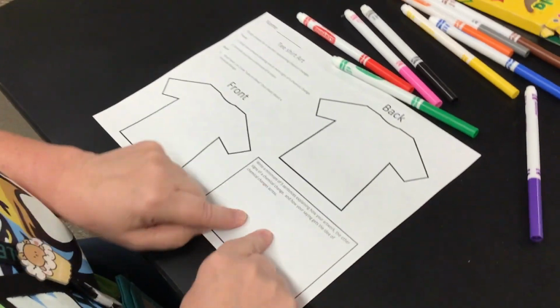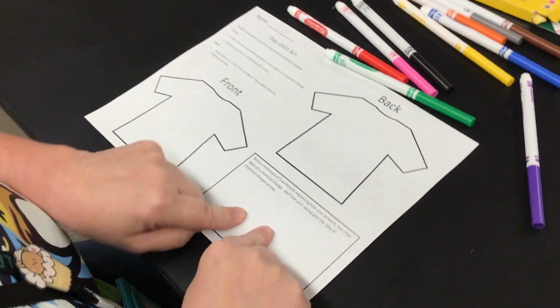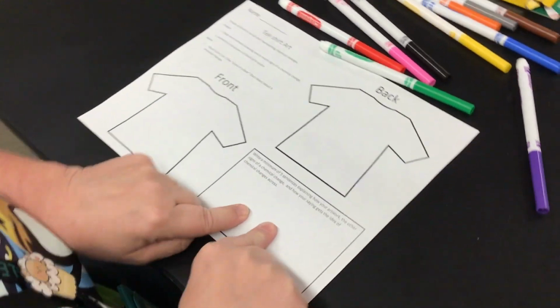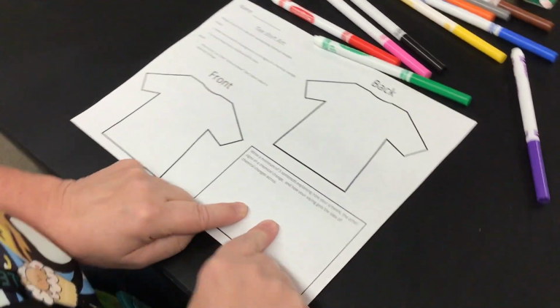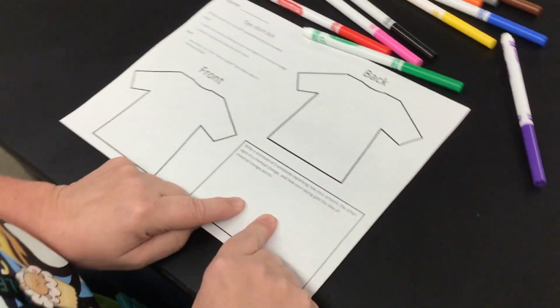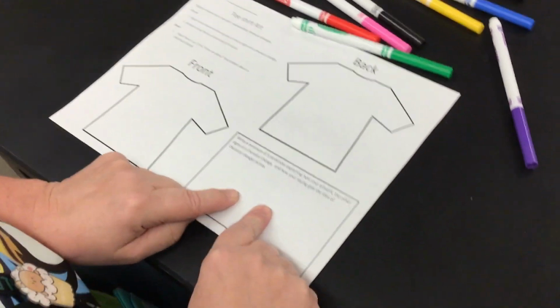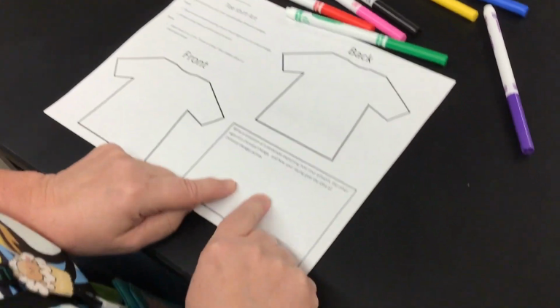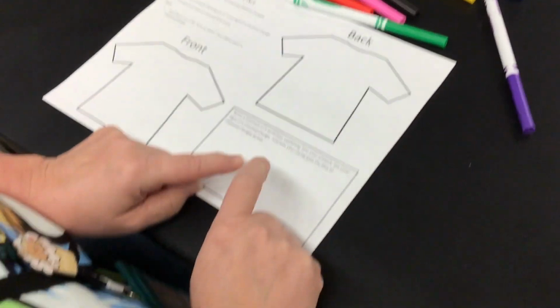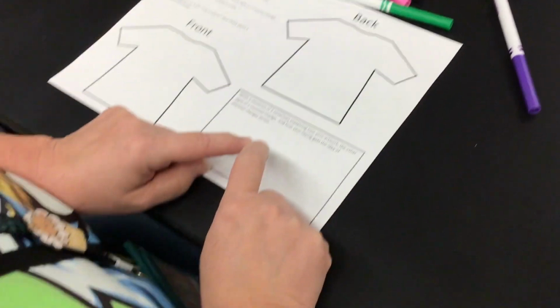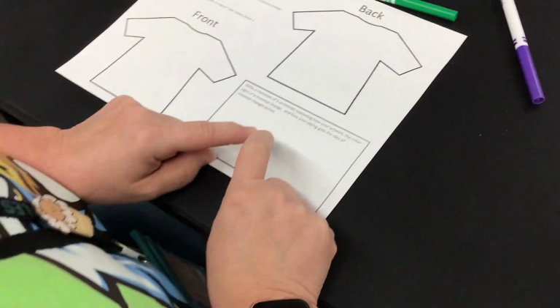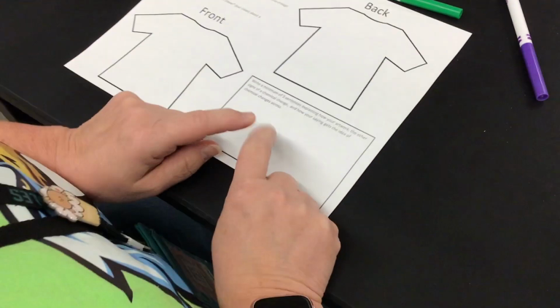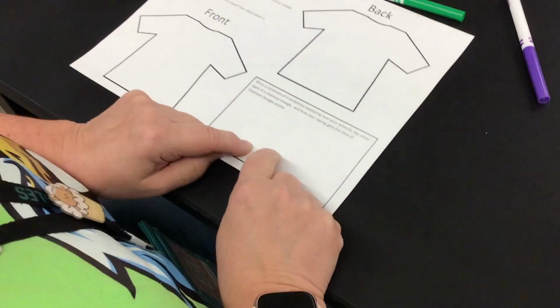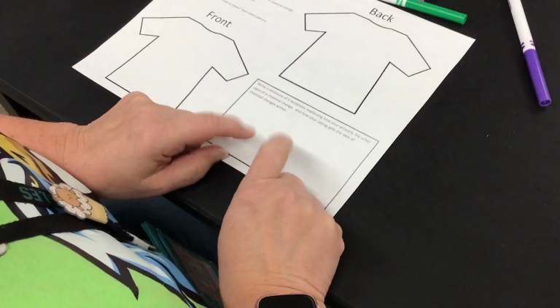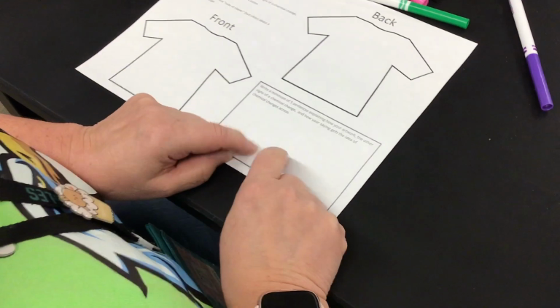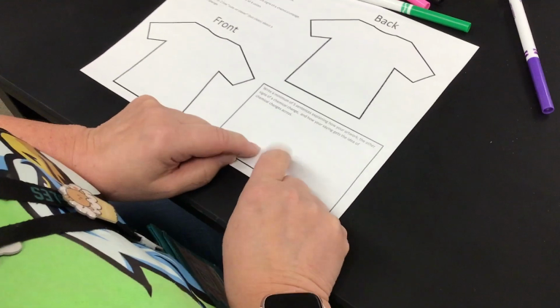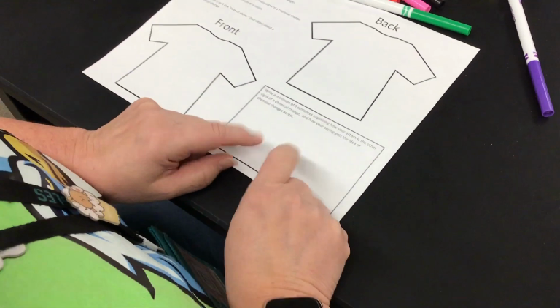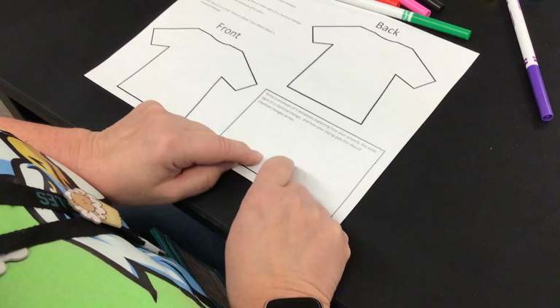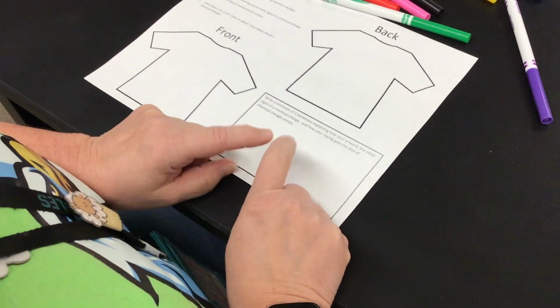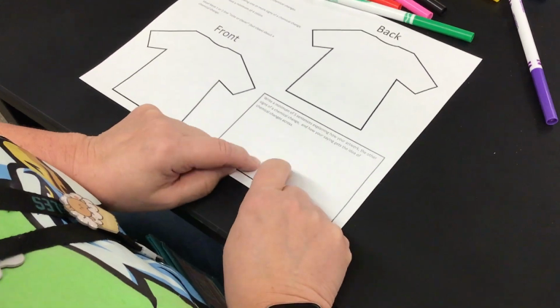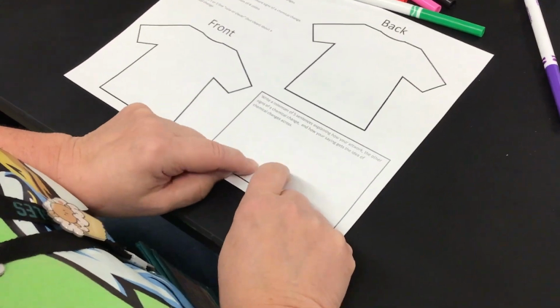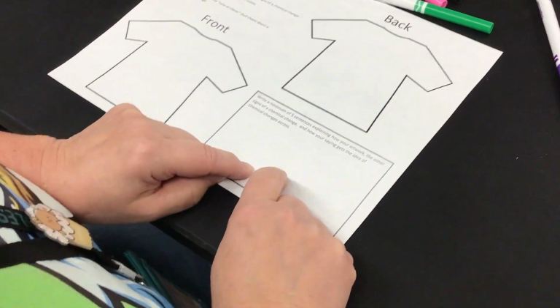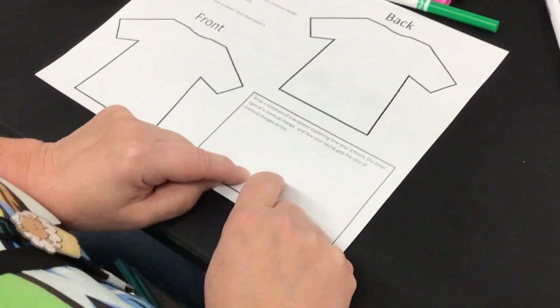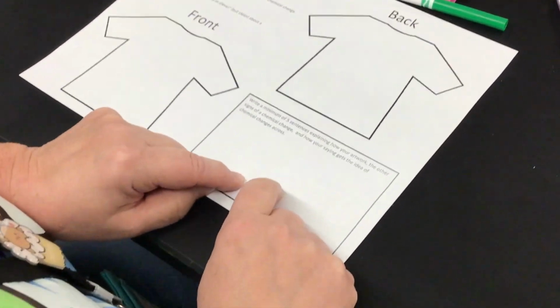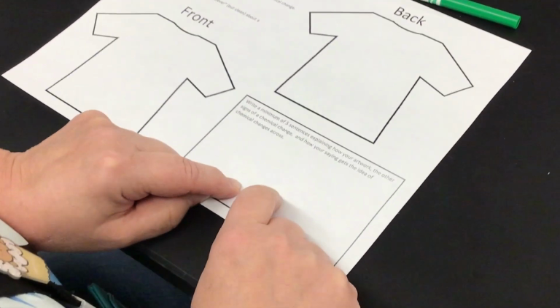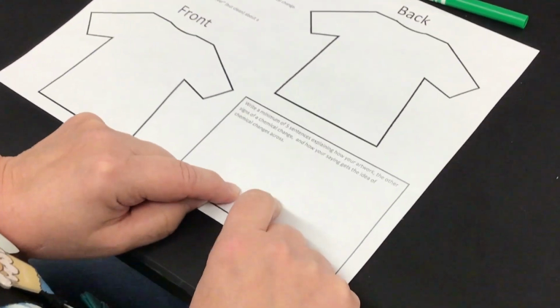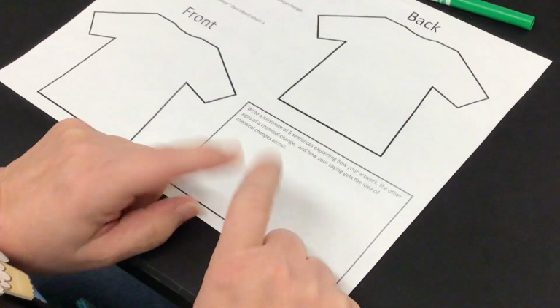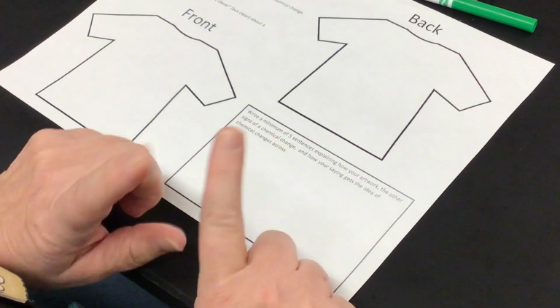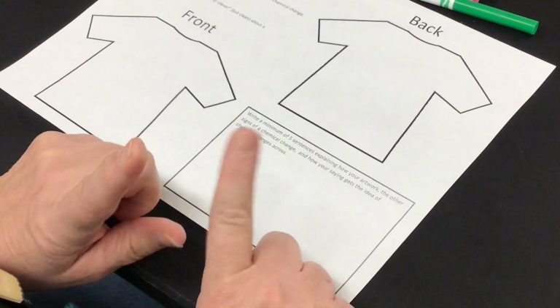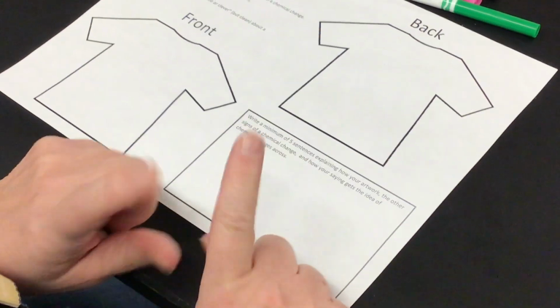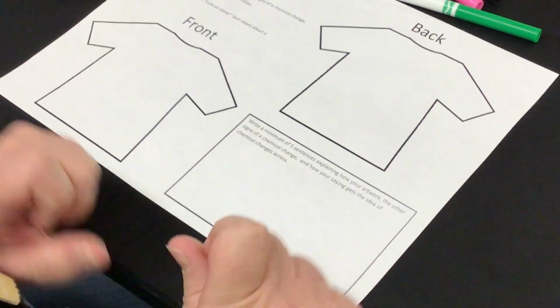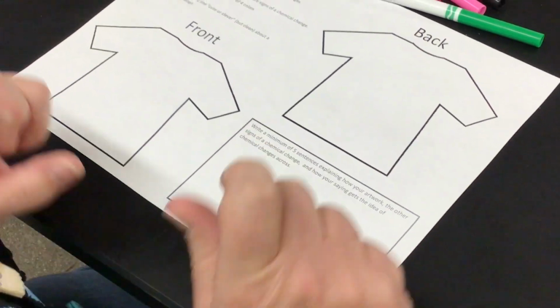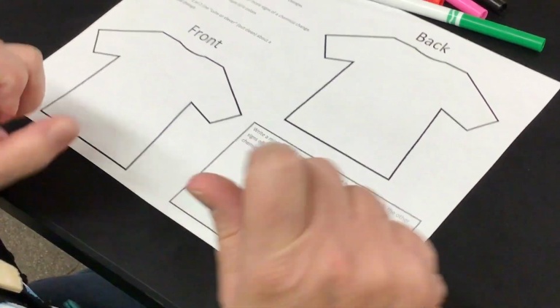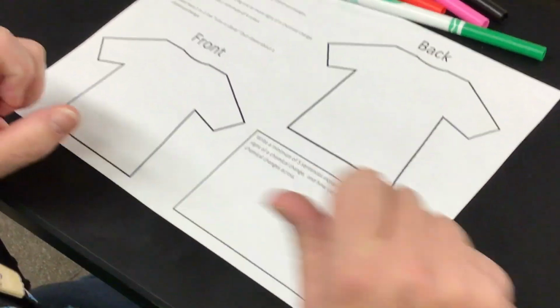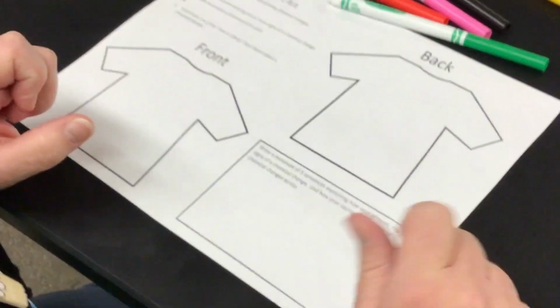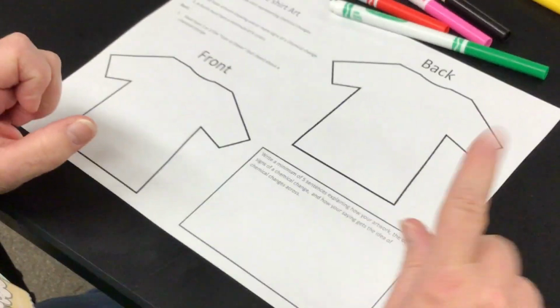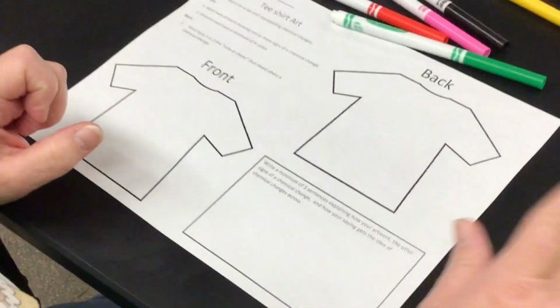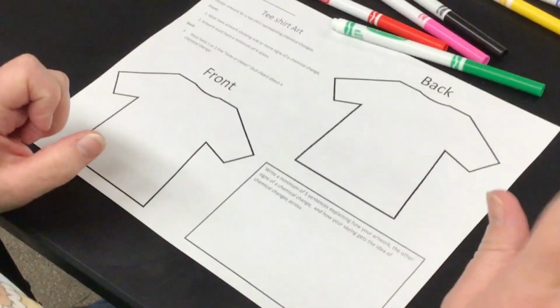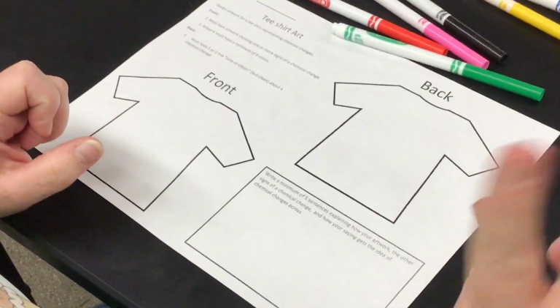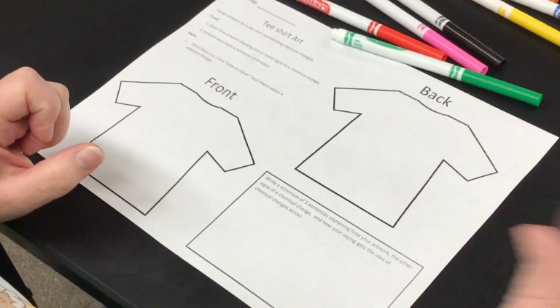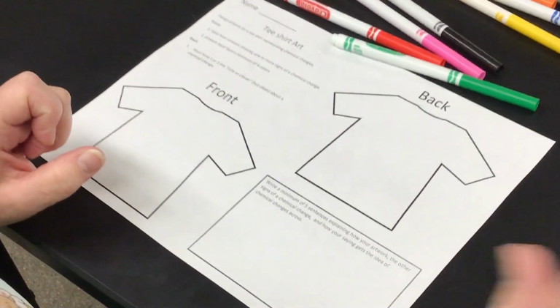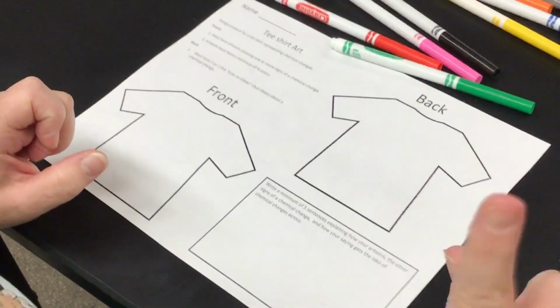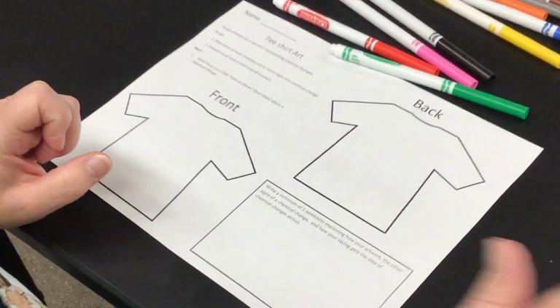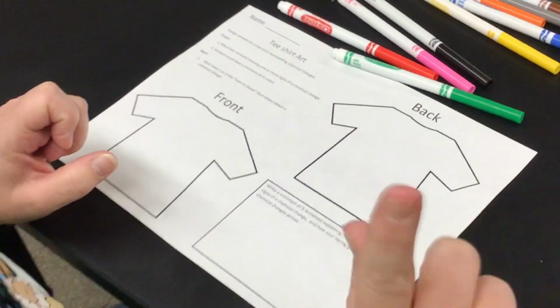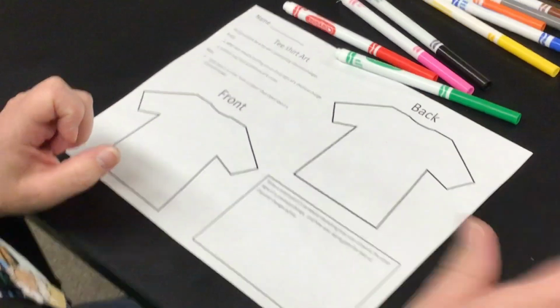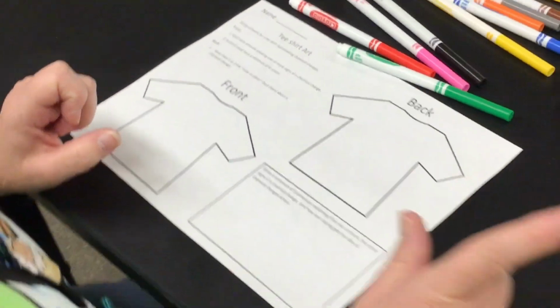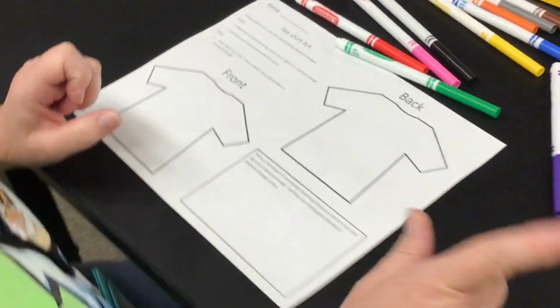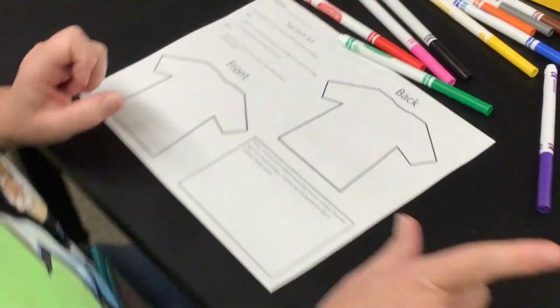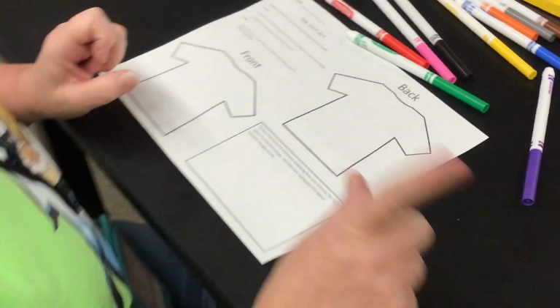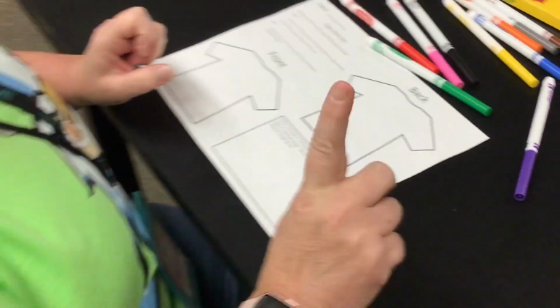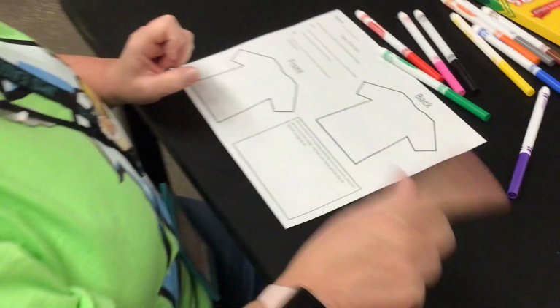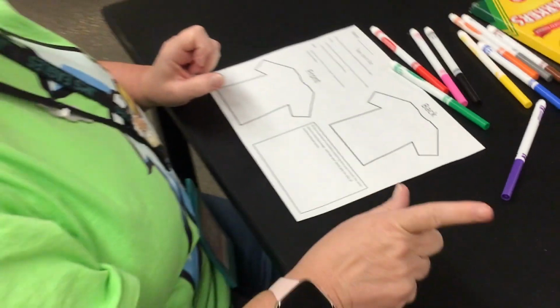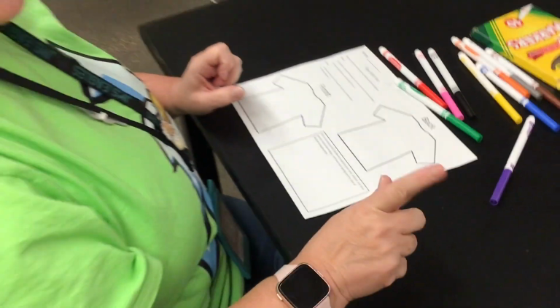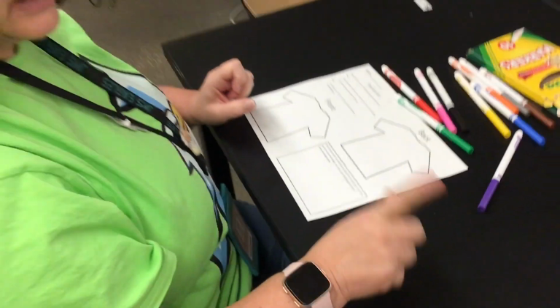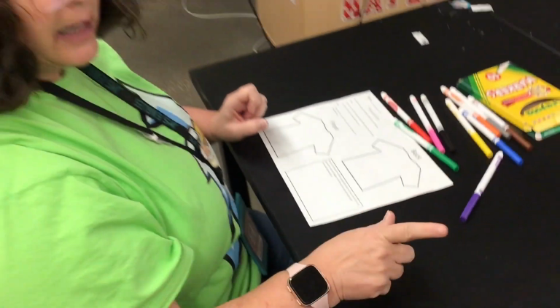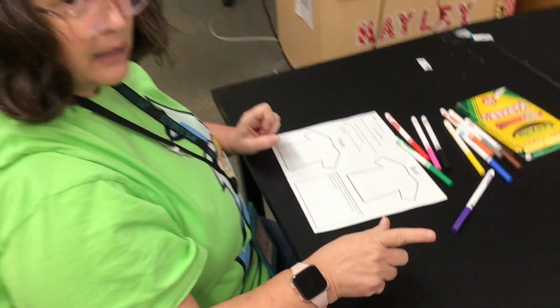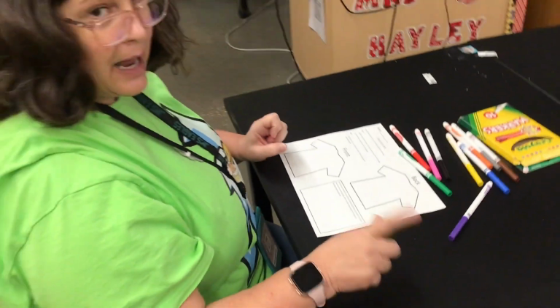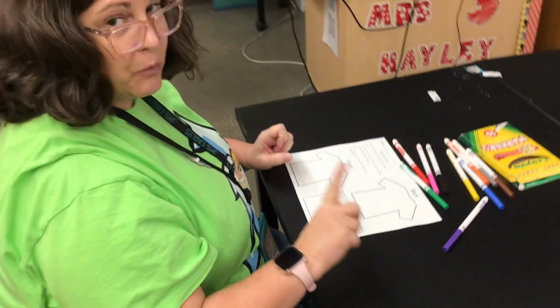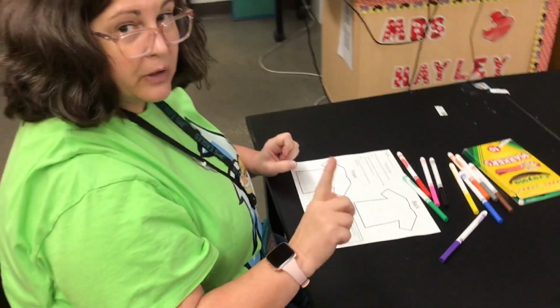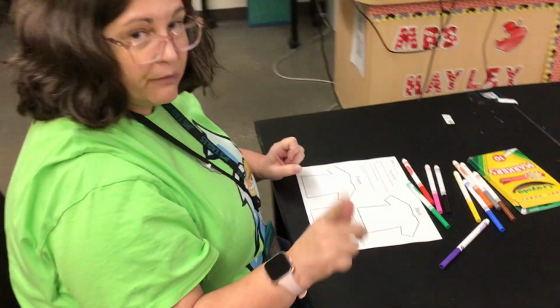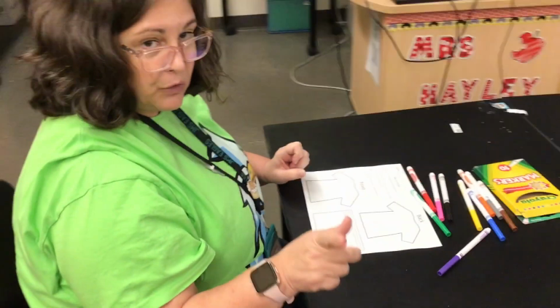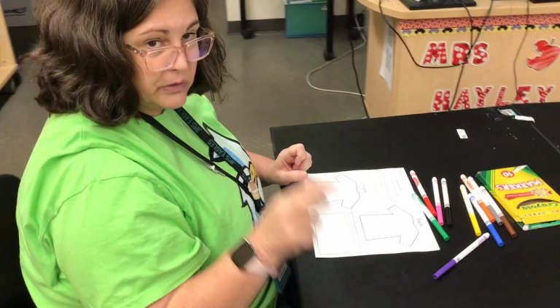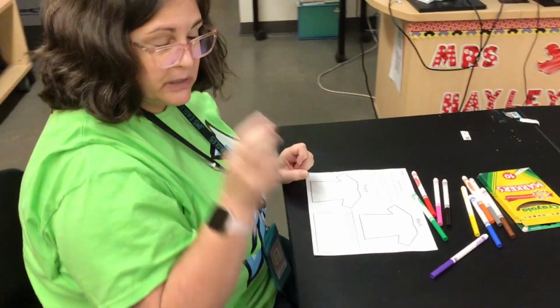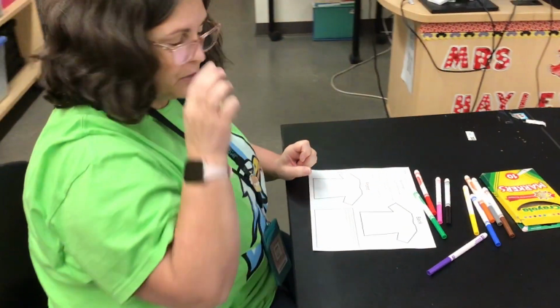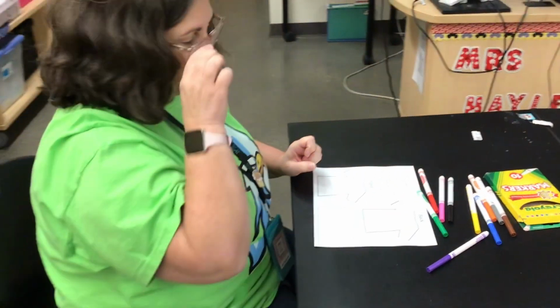Then last, we're going to explain what we did here. For example, now you can't do this one and turn it in — I will give you a zero.